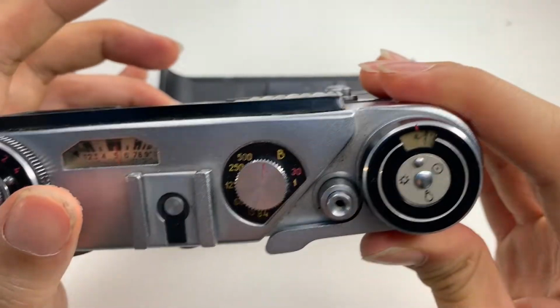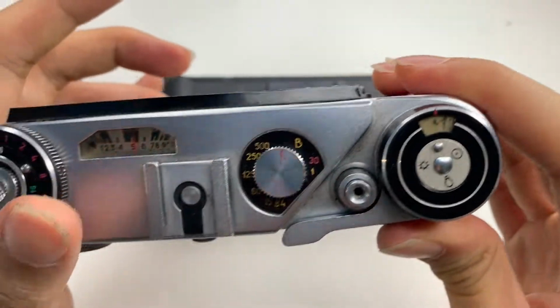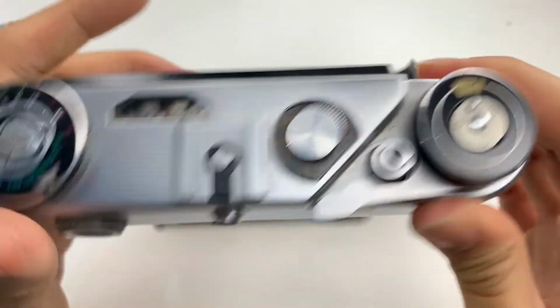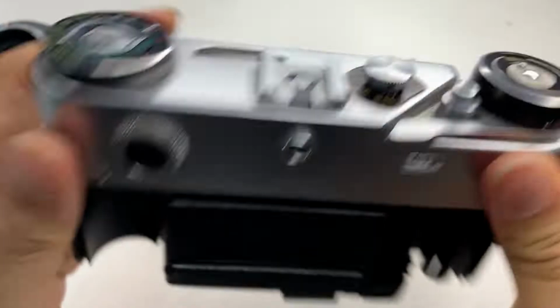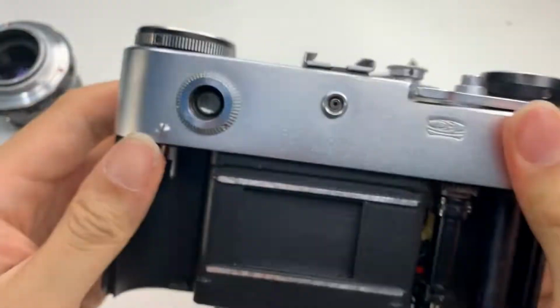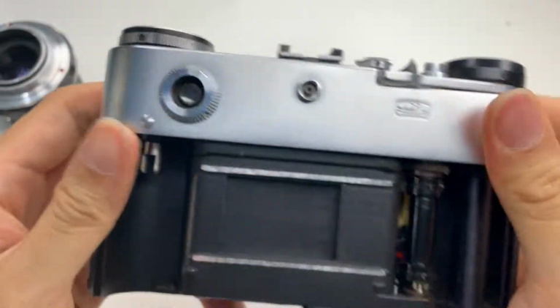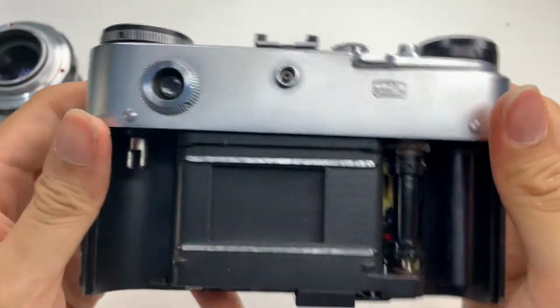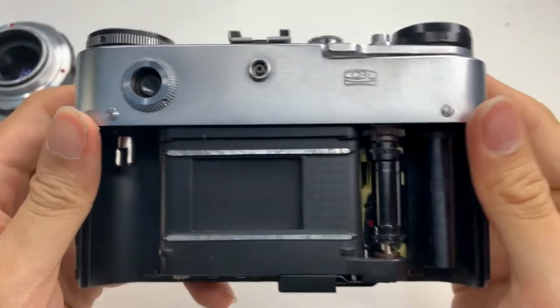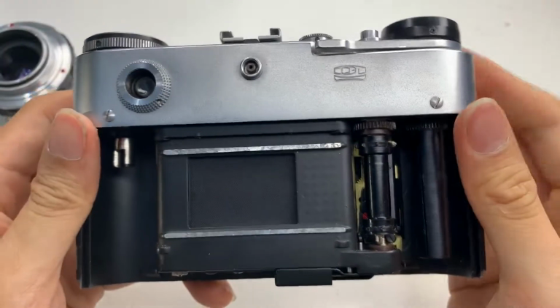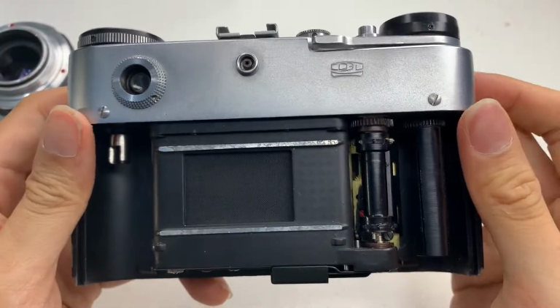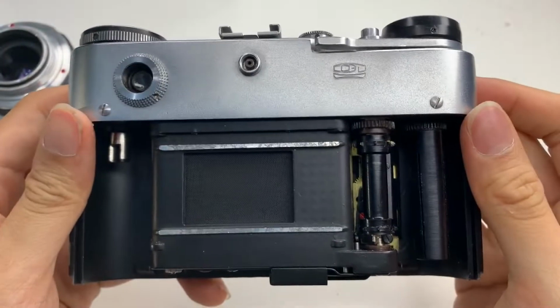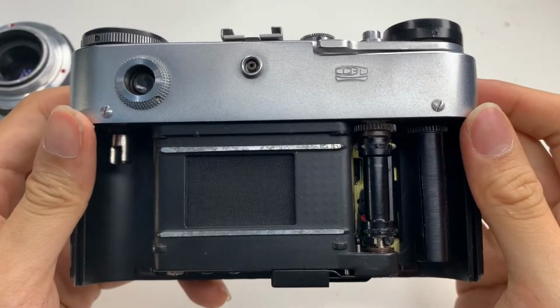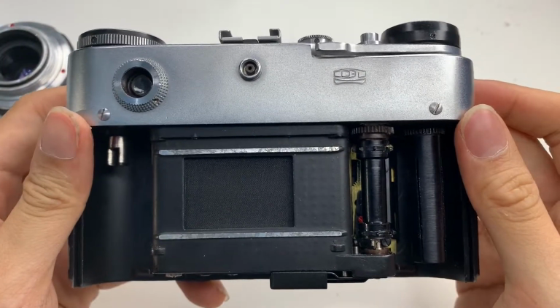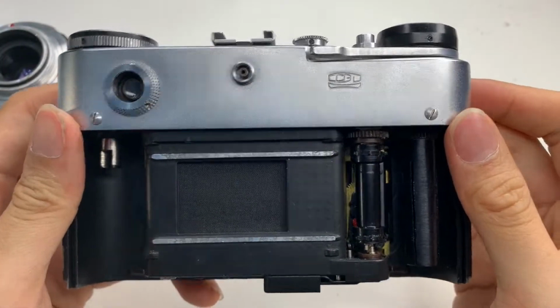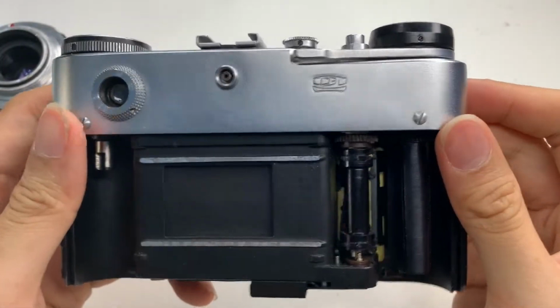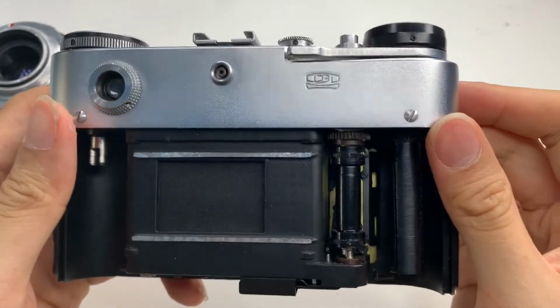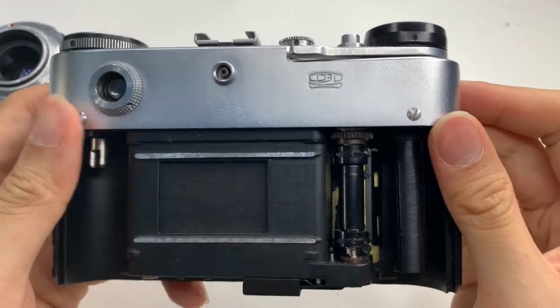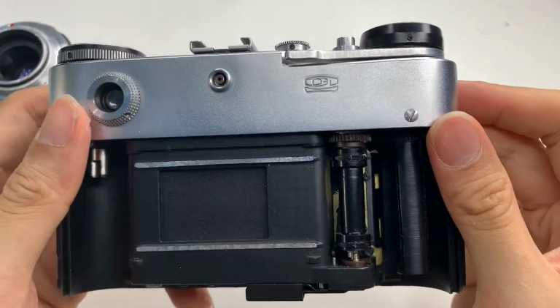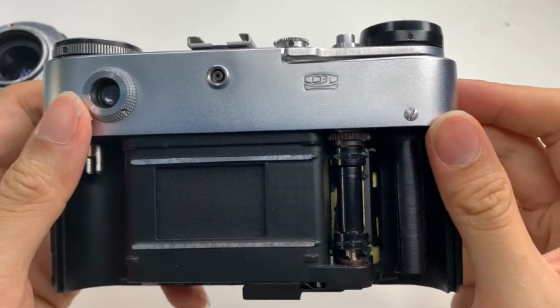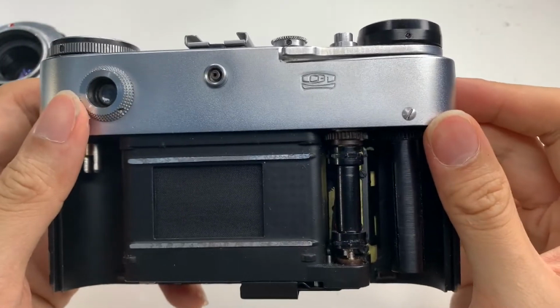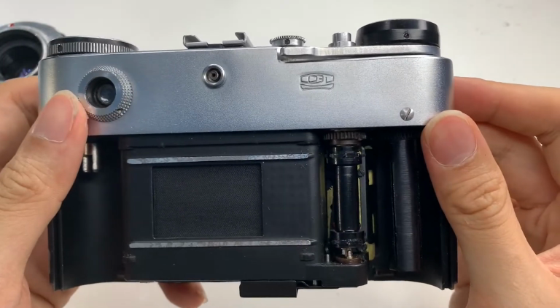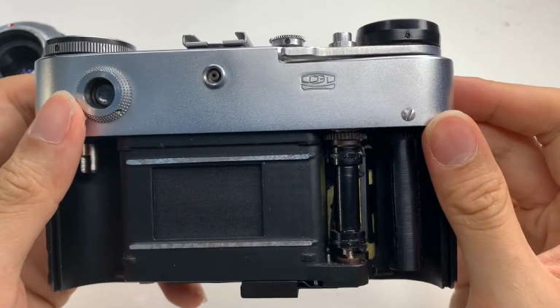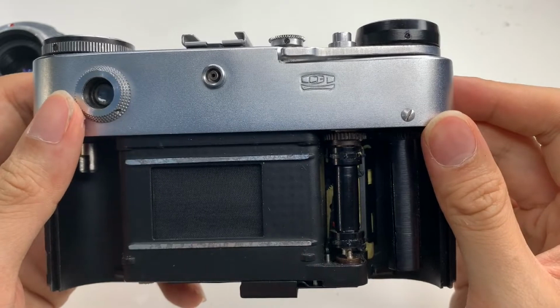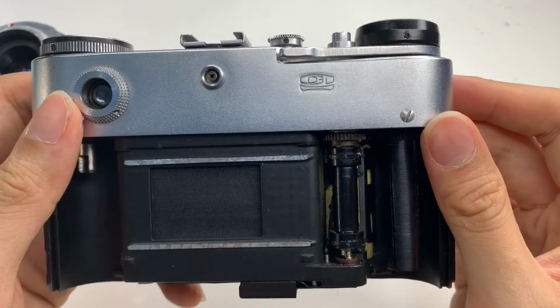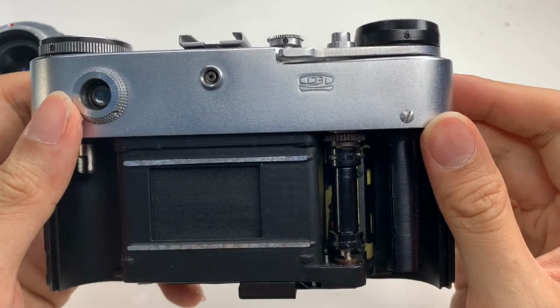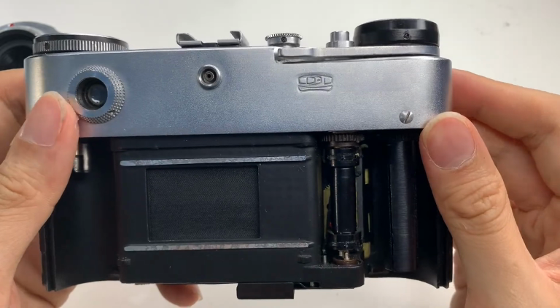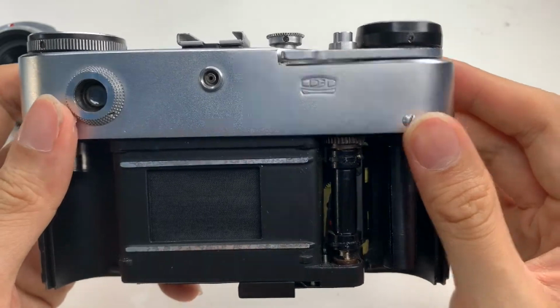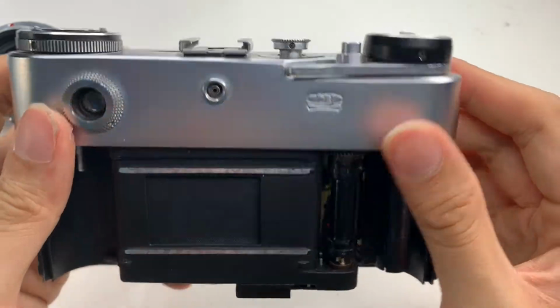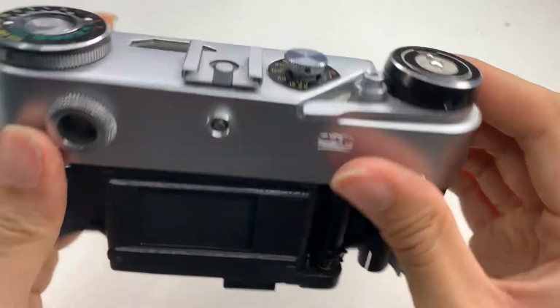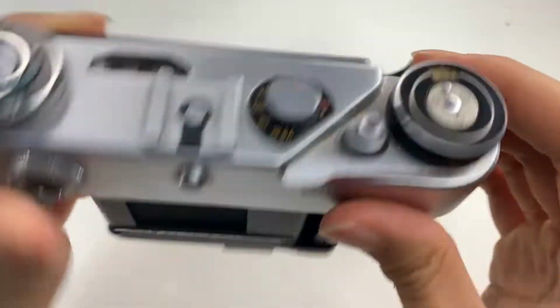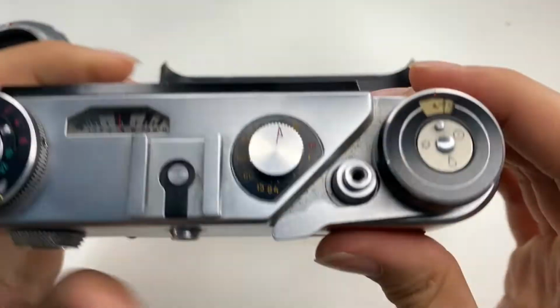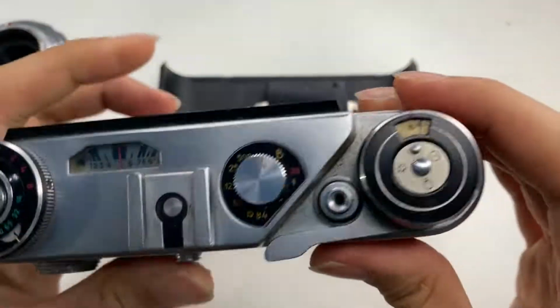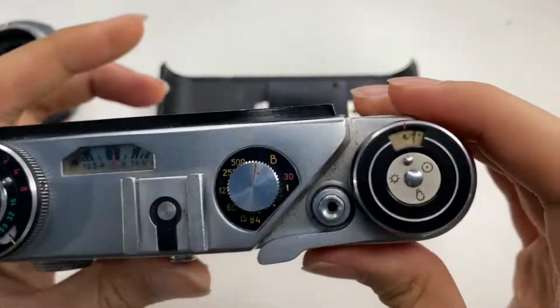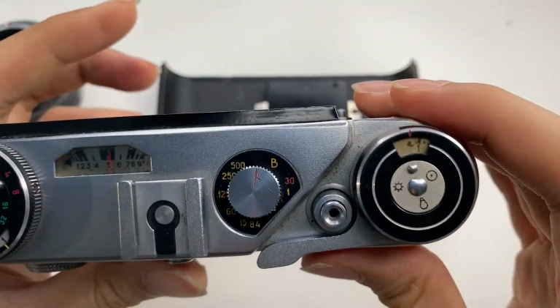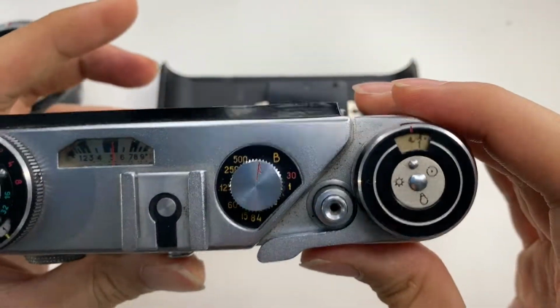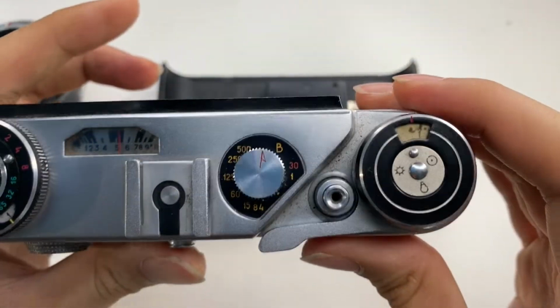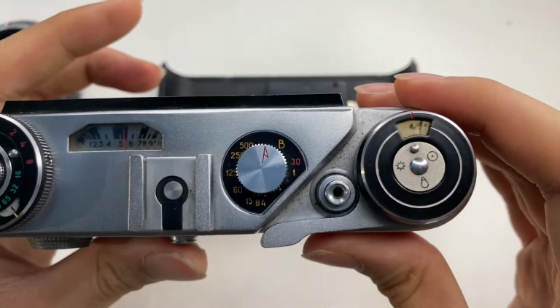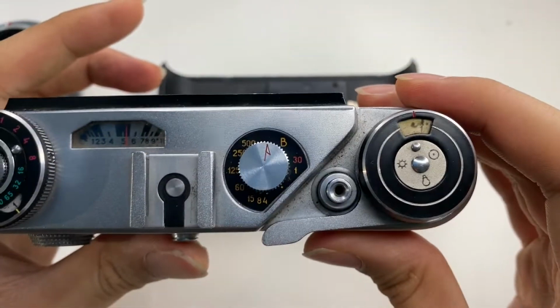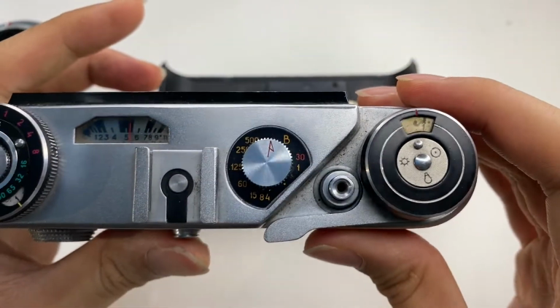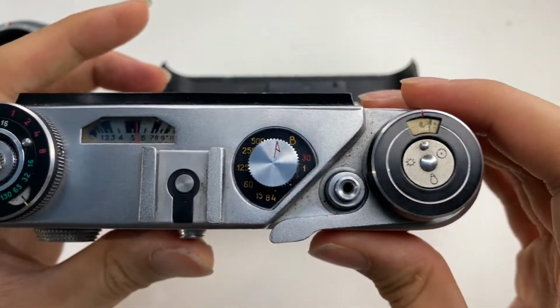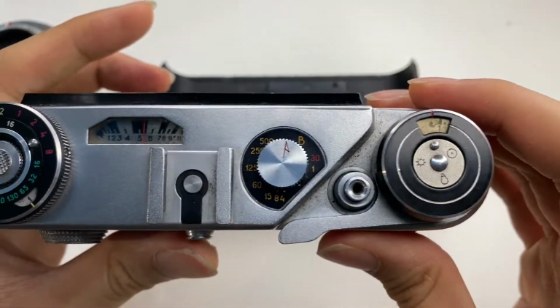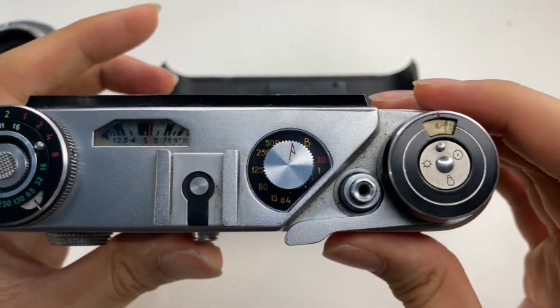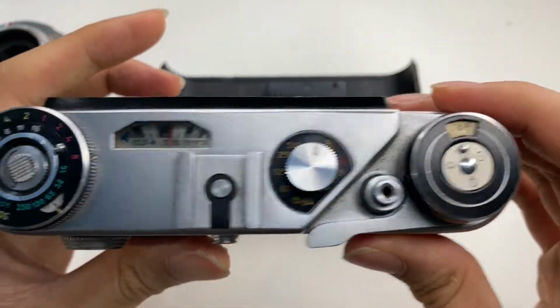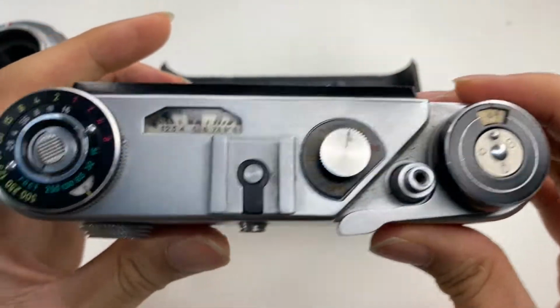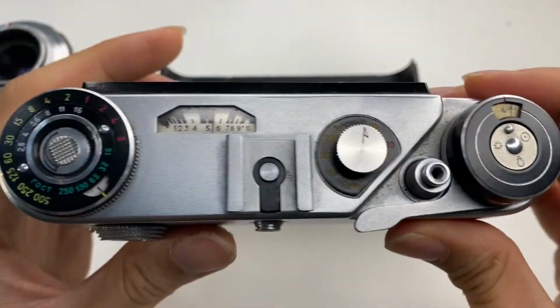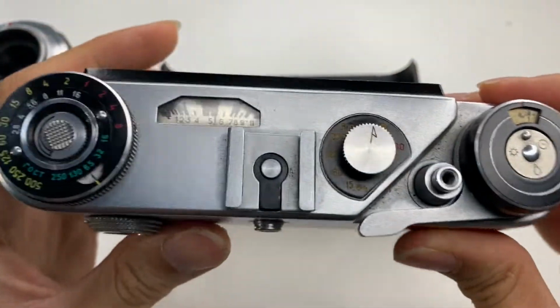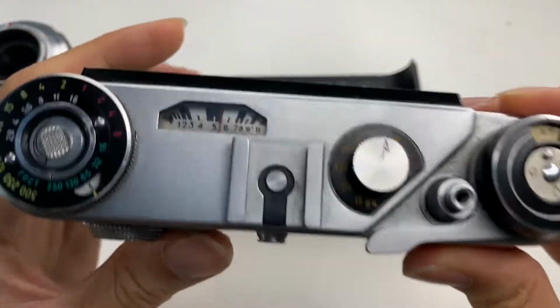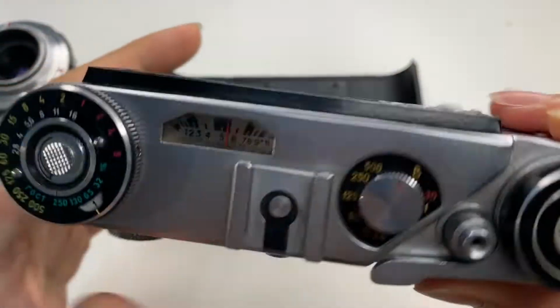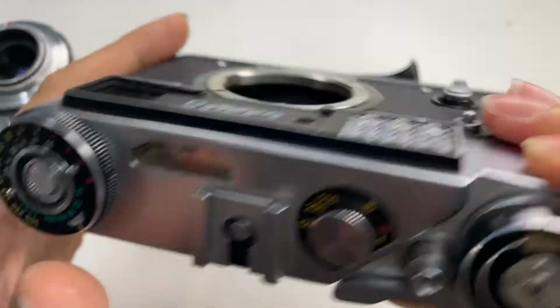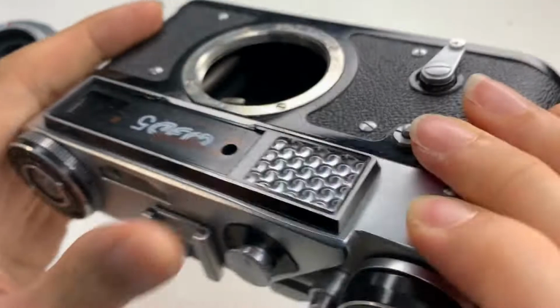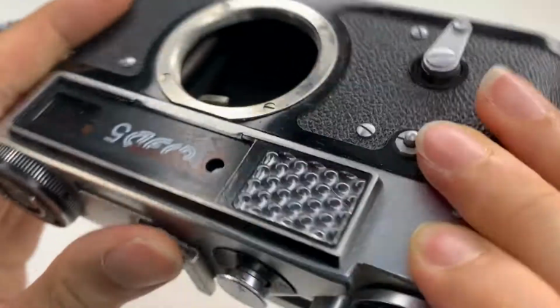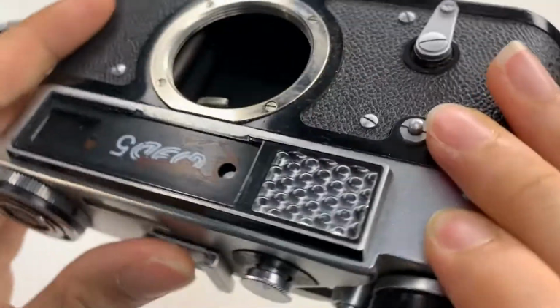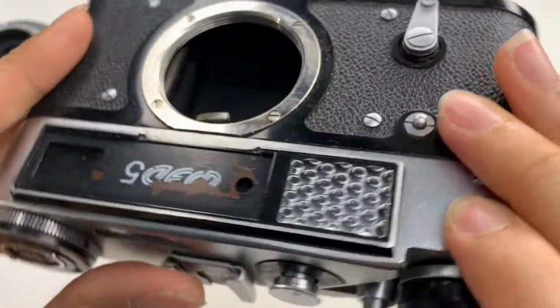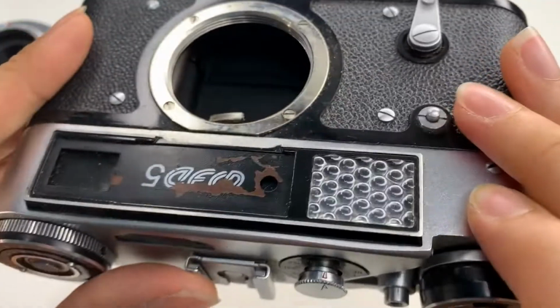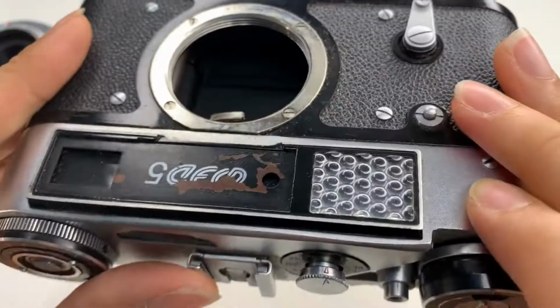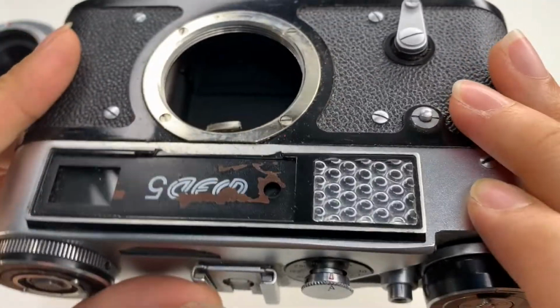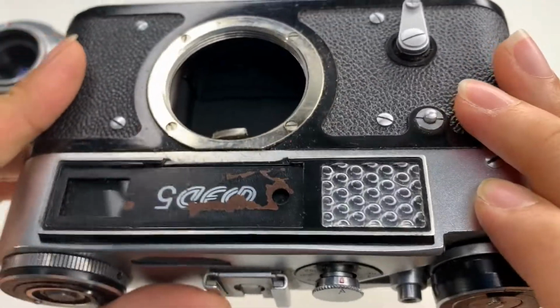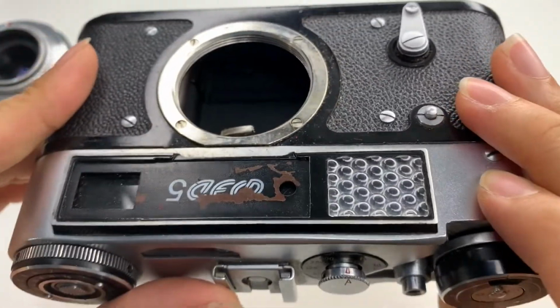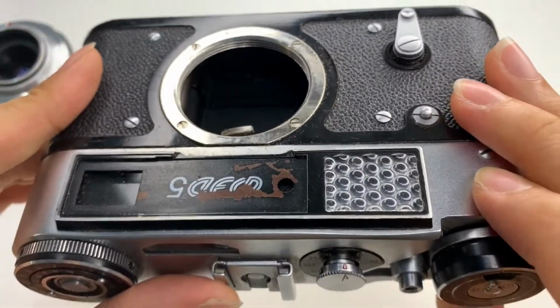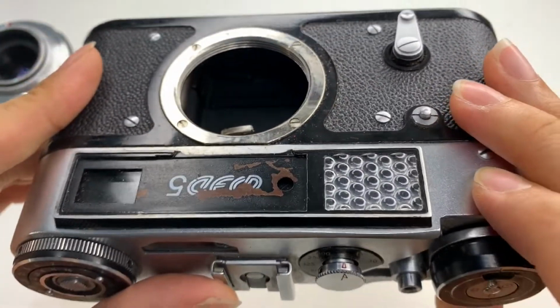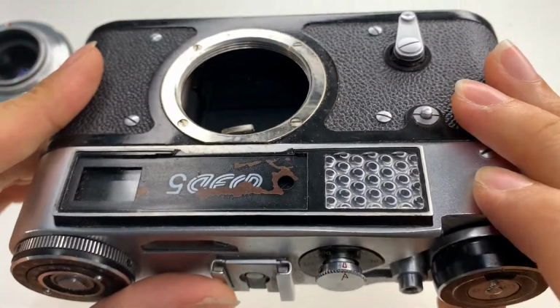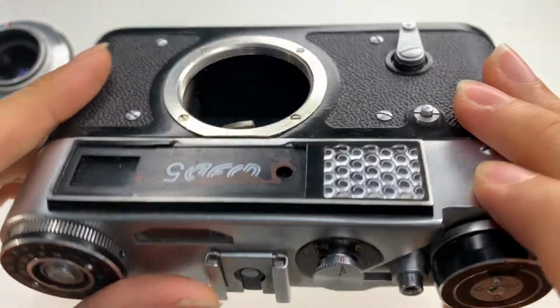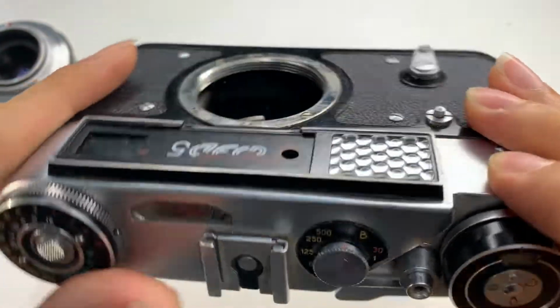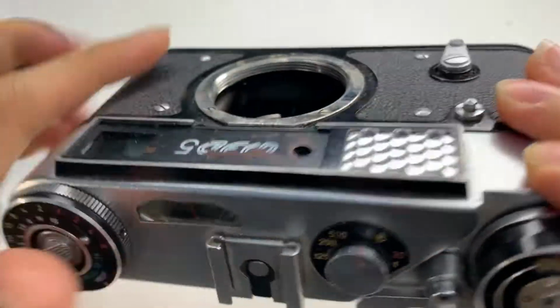So this camera body I'm letting go at a discount, at a good discount. Anything you want, let me know. Thanks.